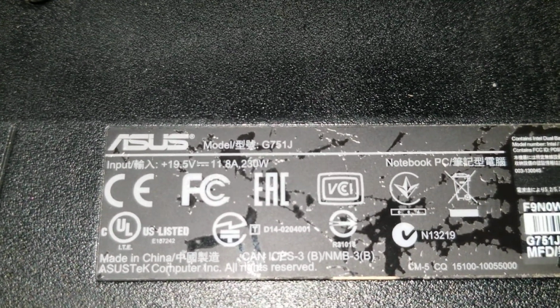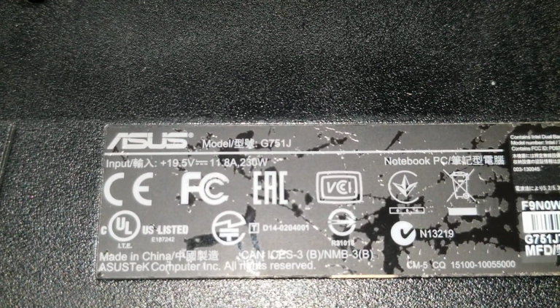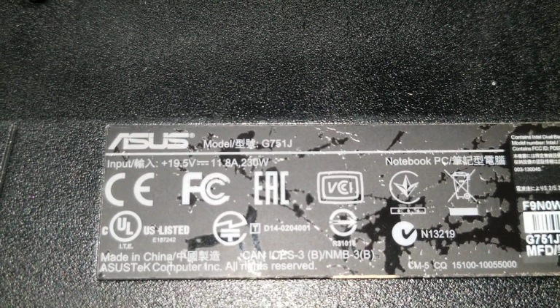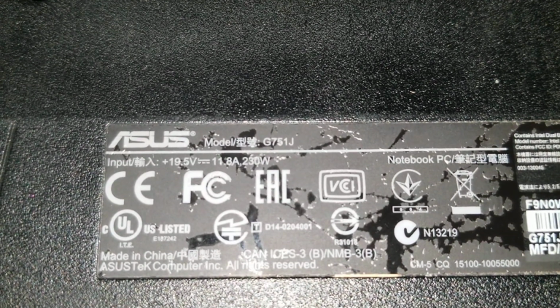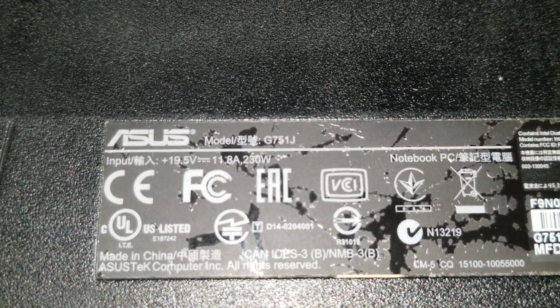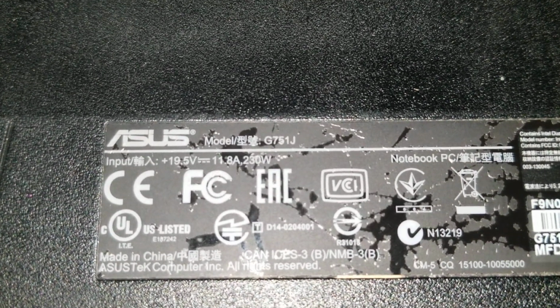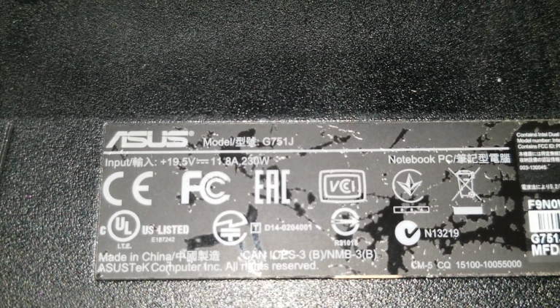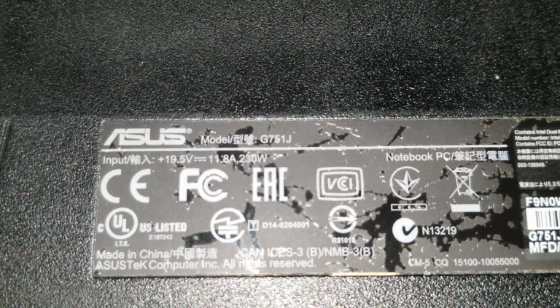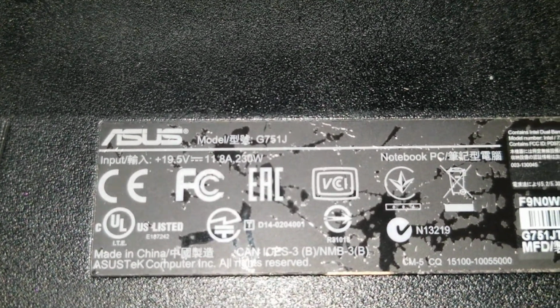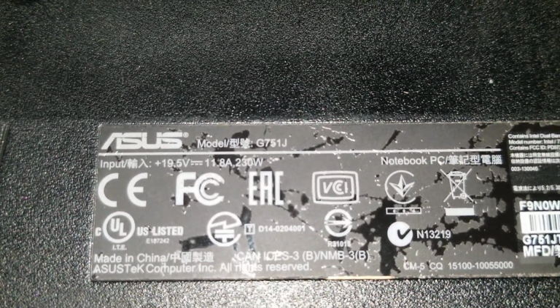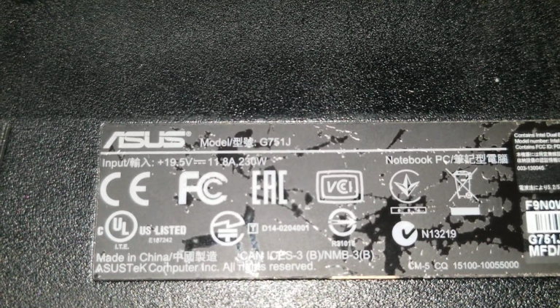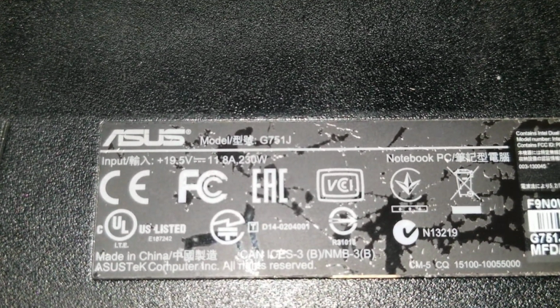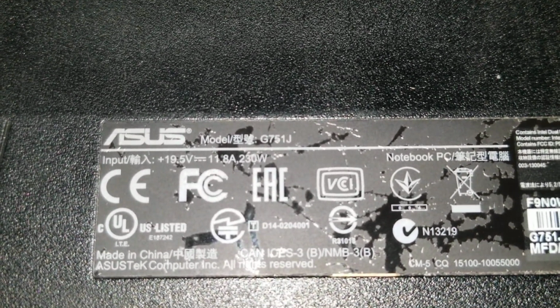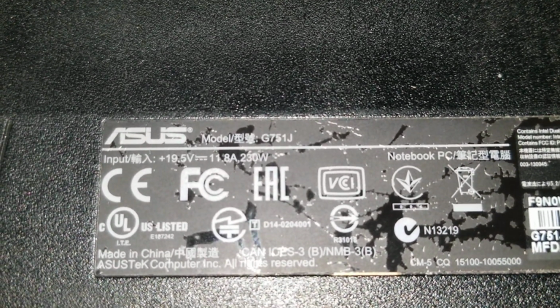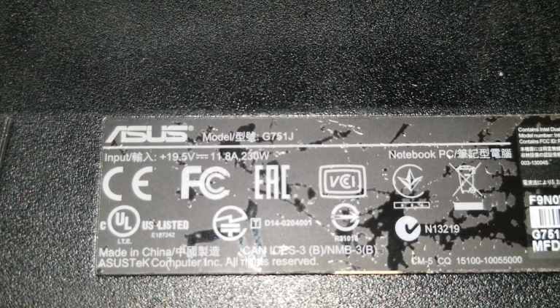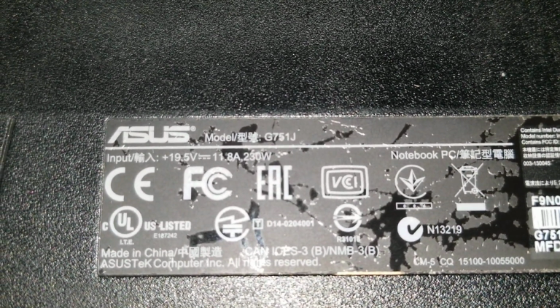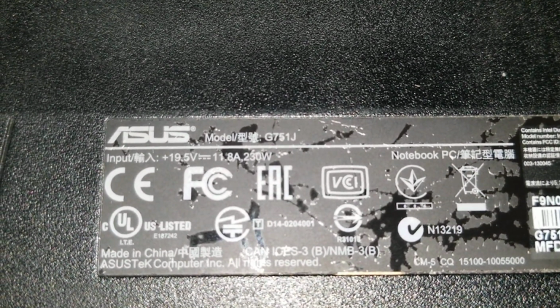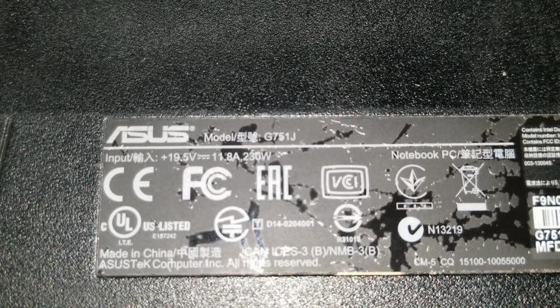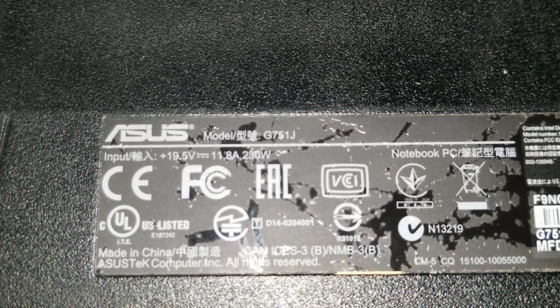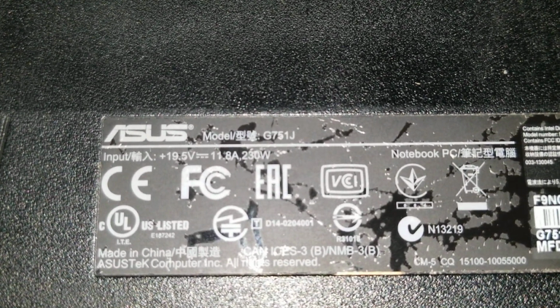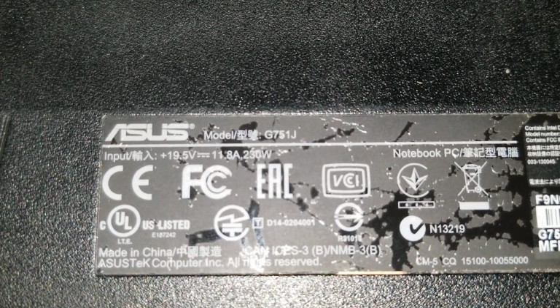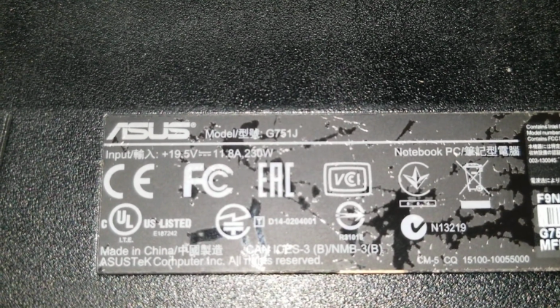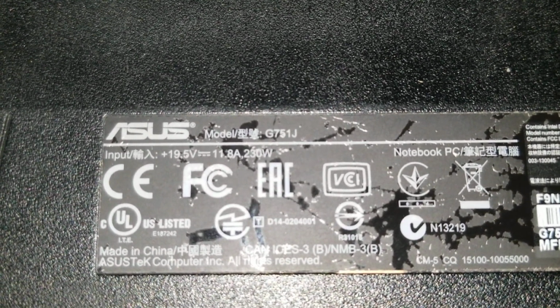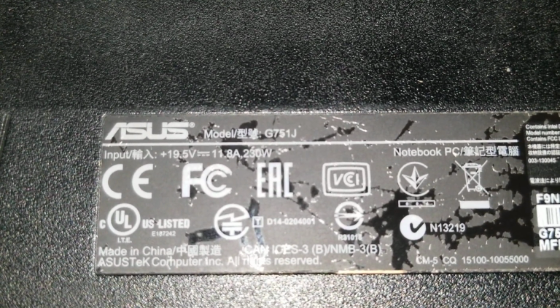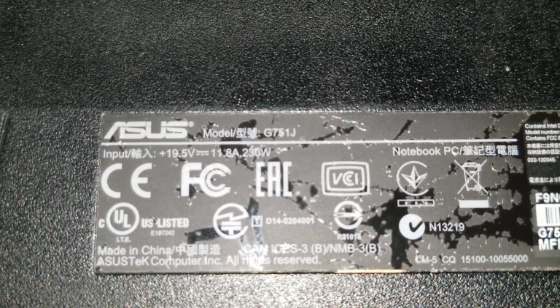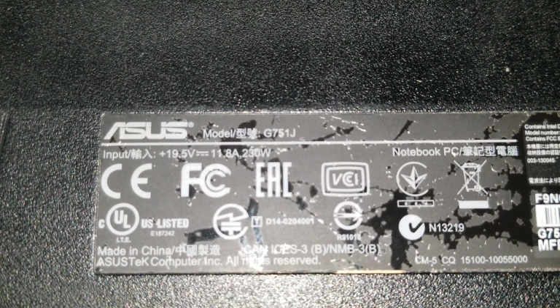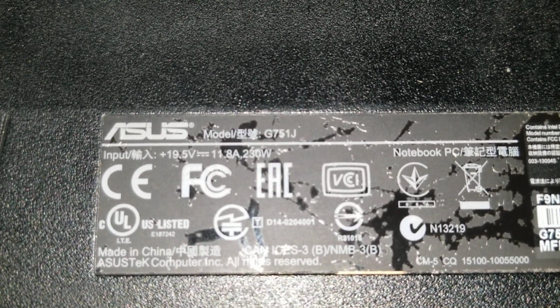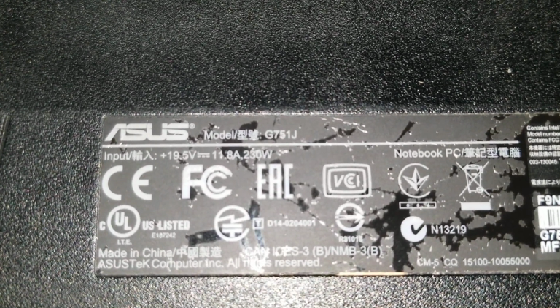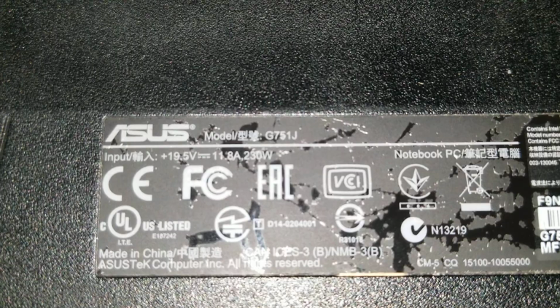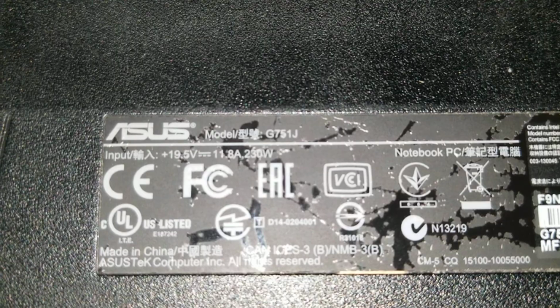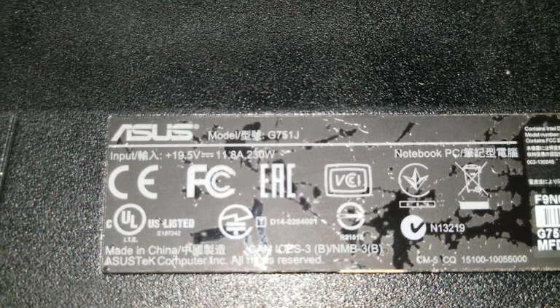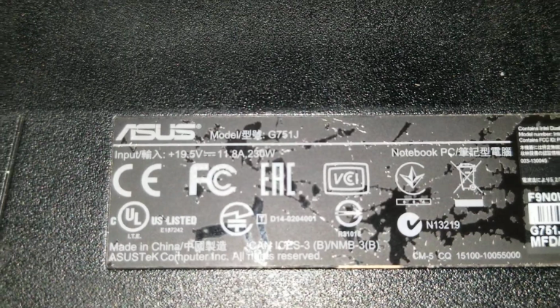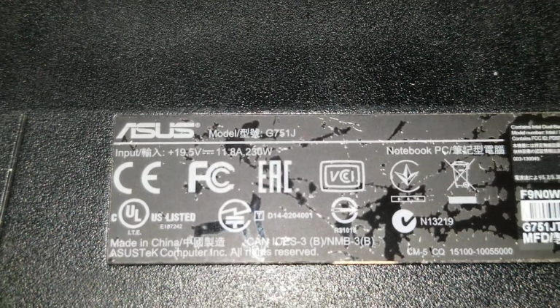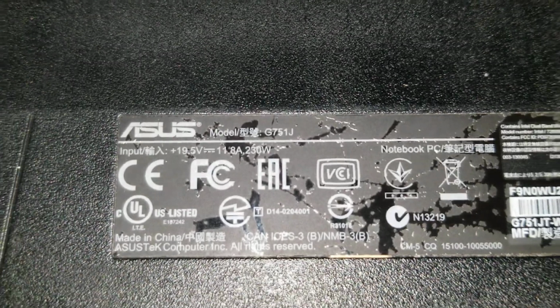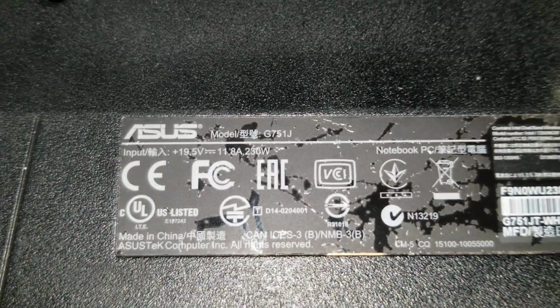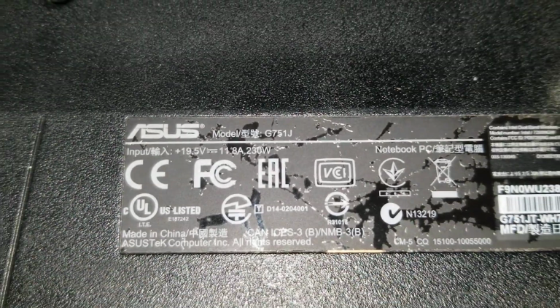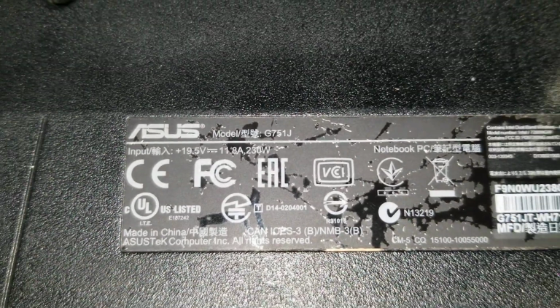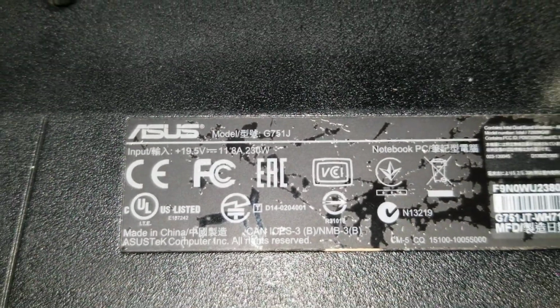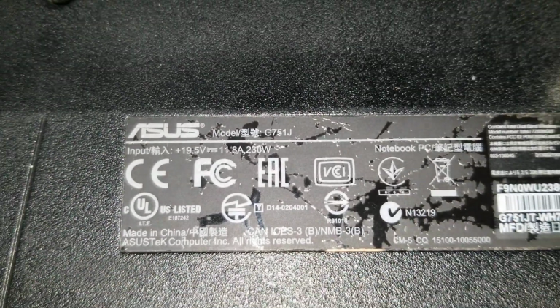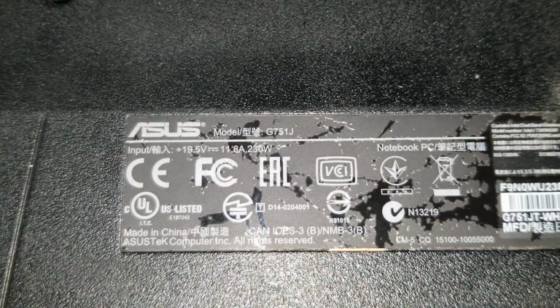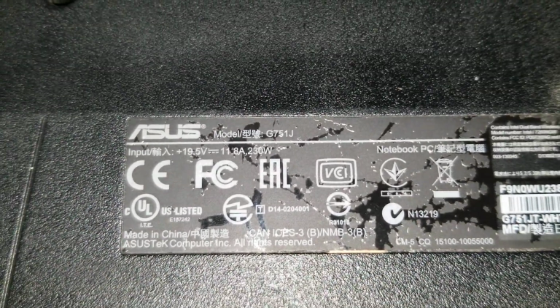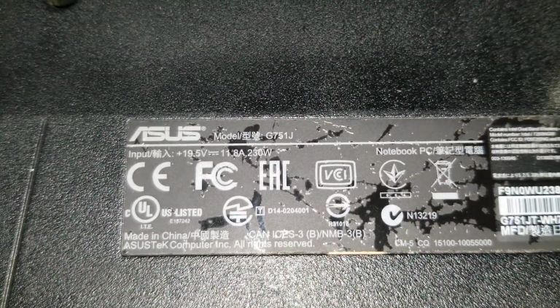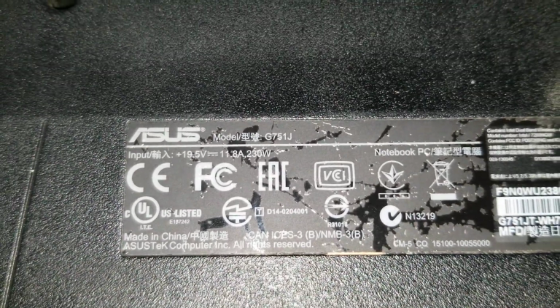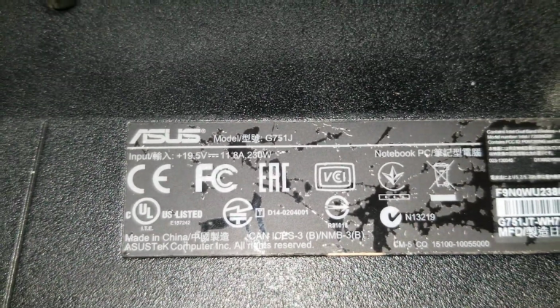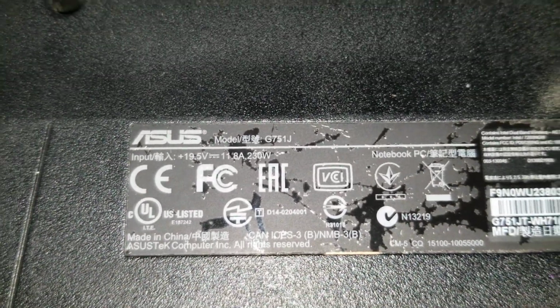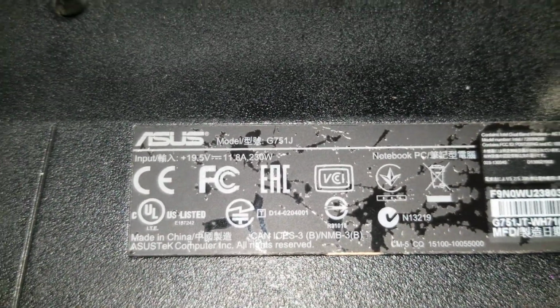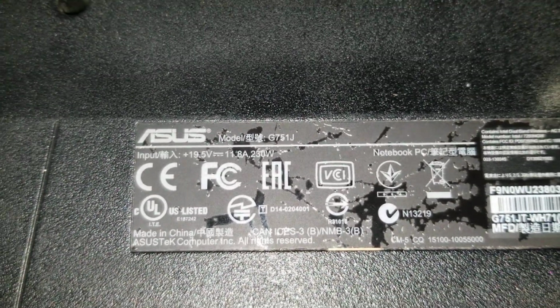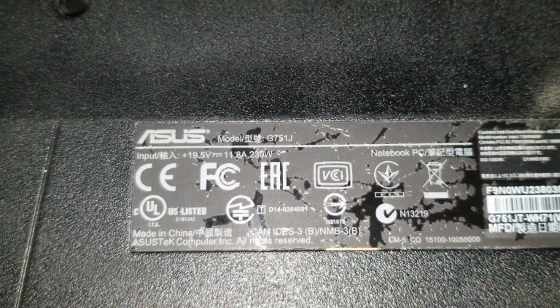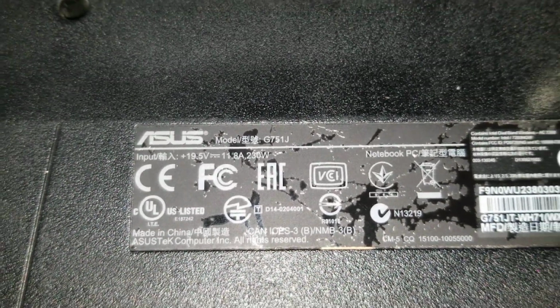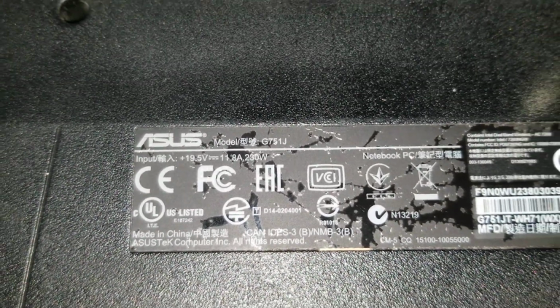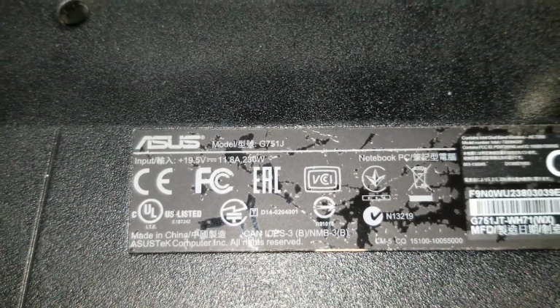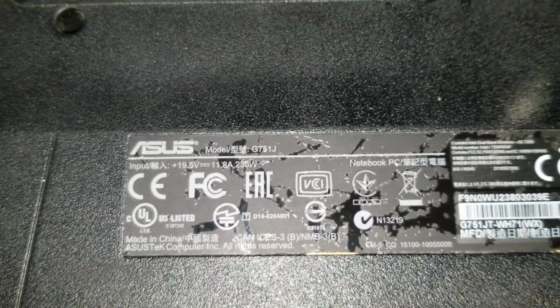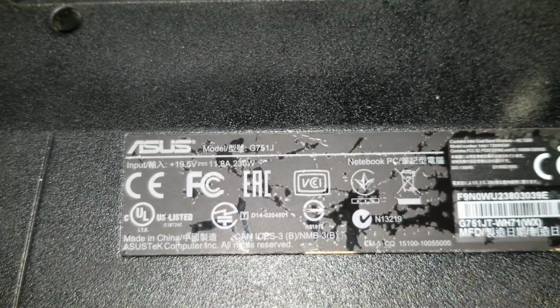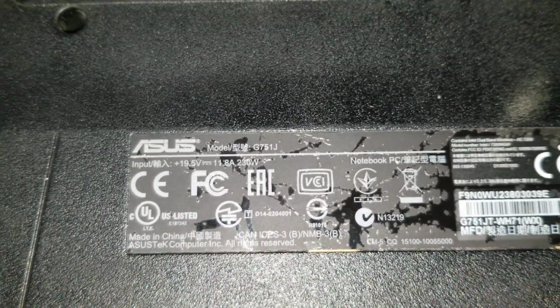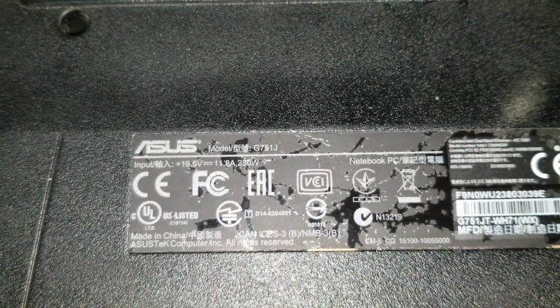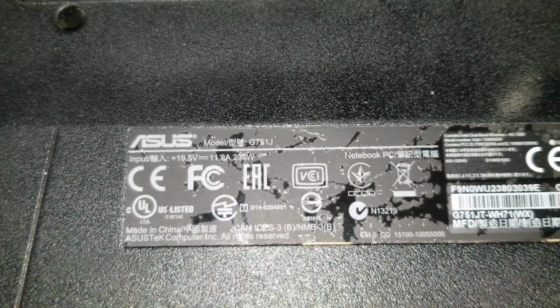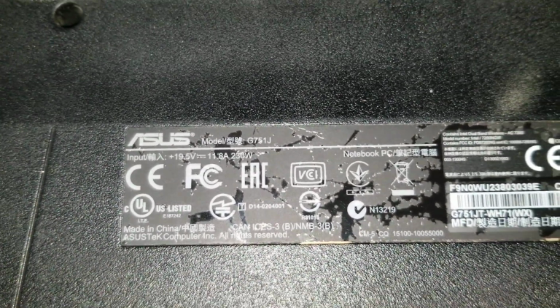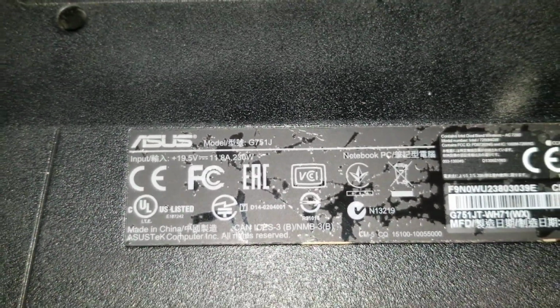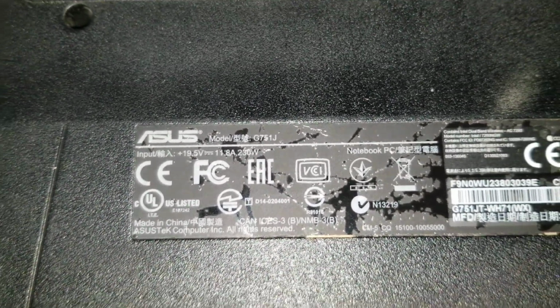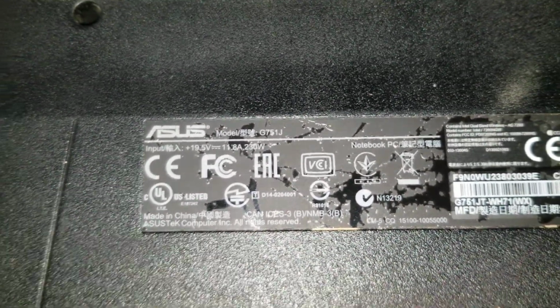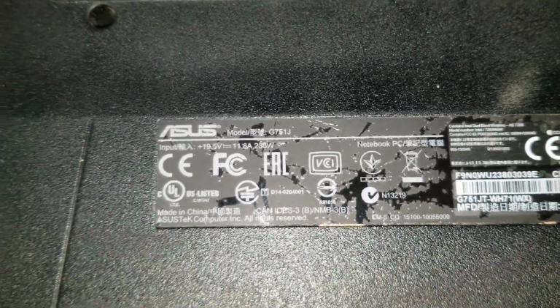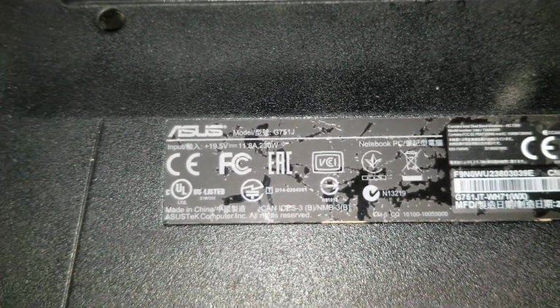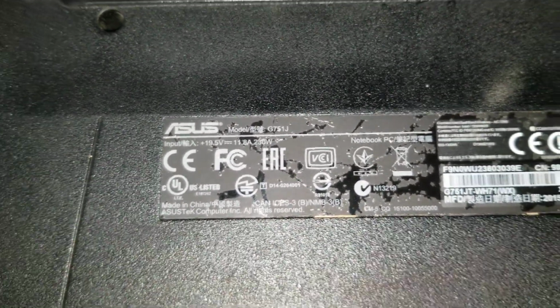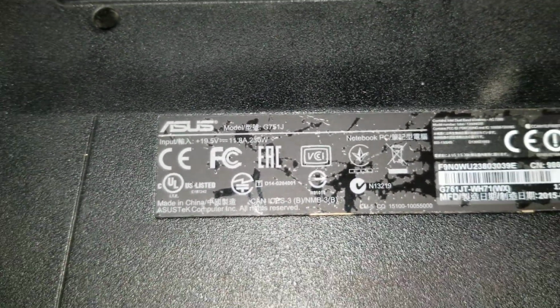I'm going to show how to open up an ASUS model G75-1J for repair or upgrade.